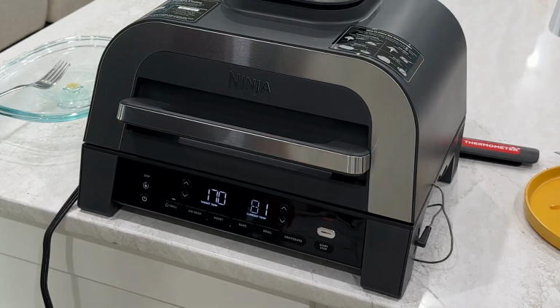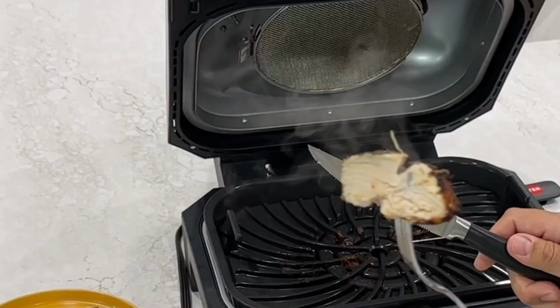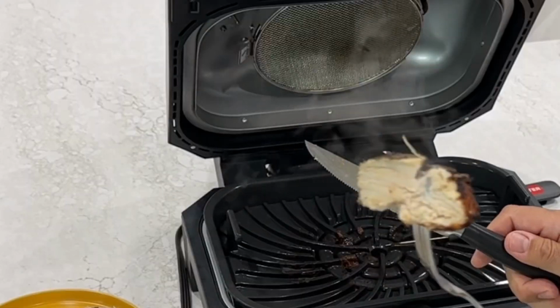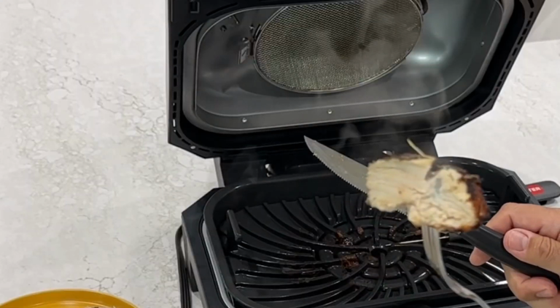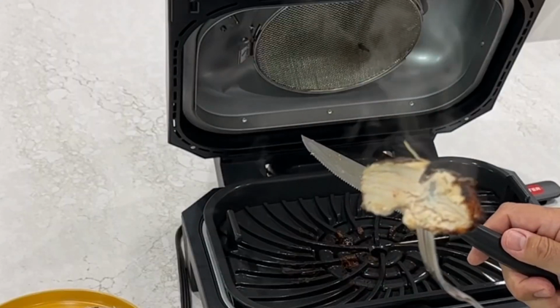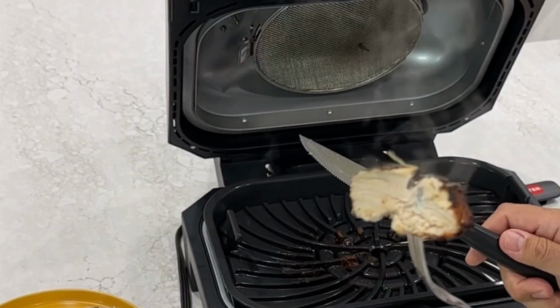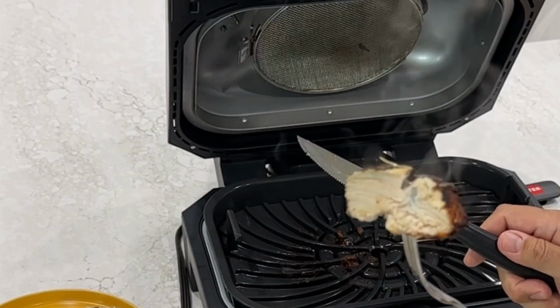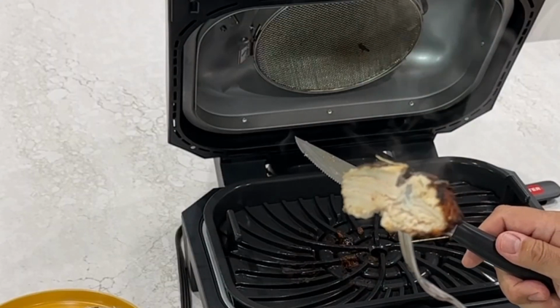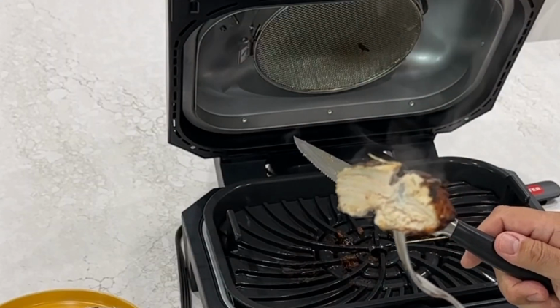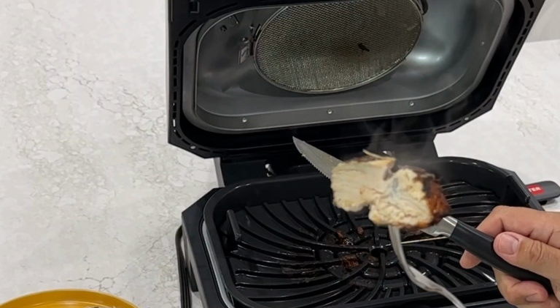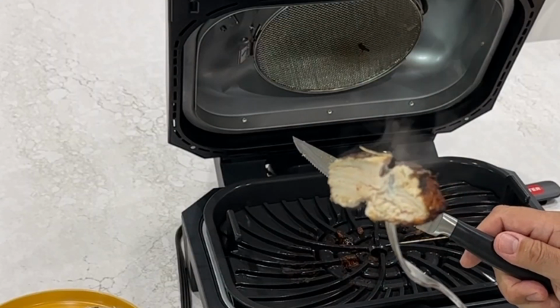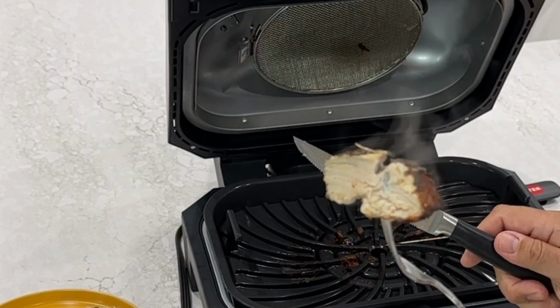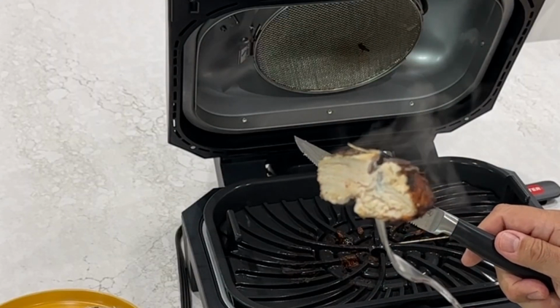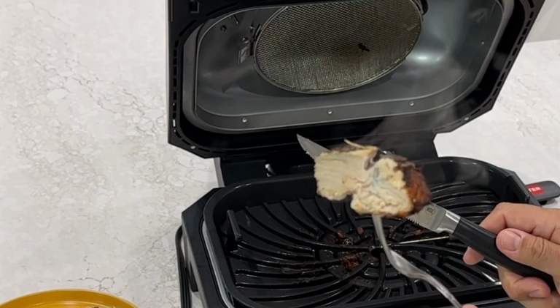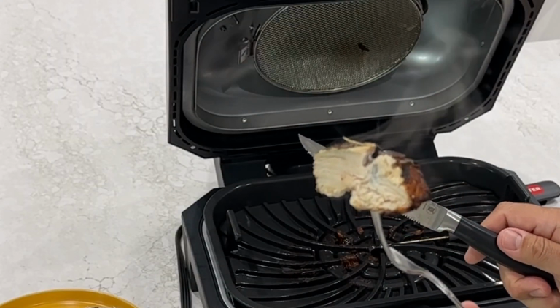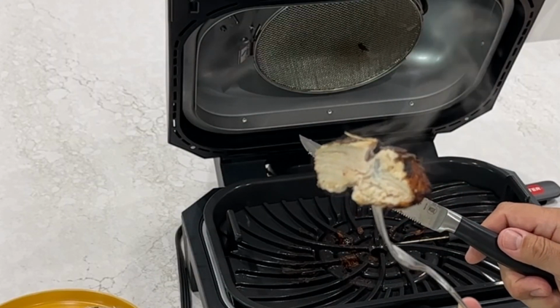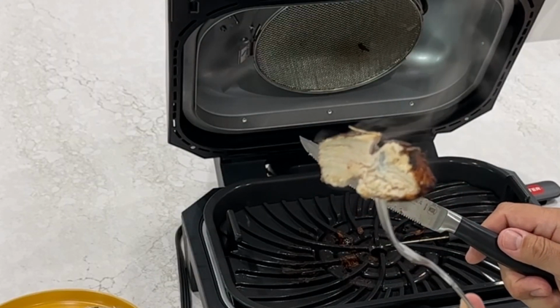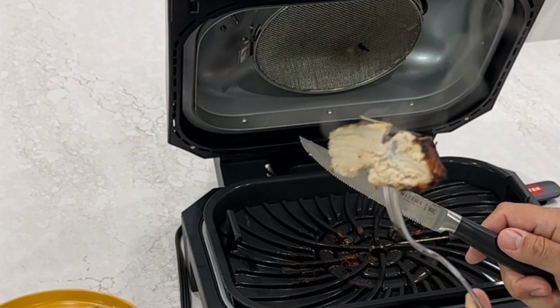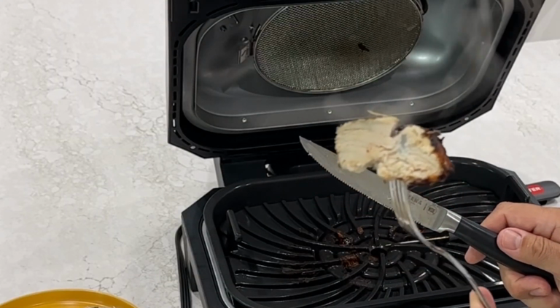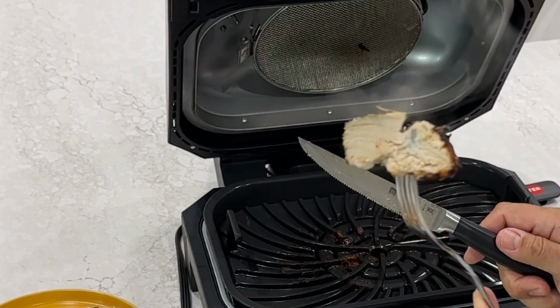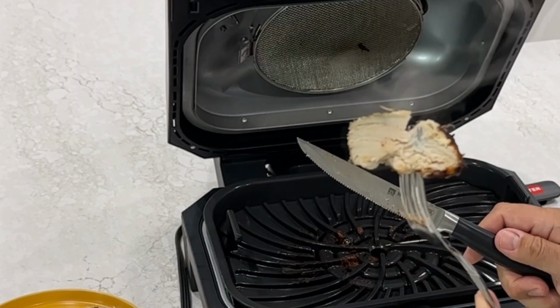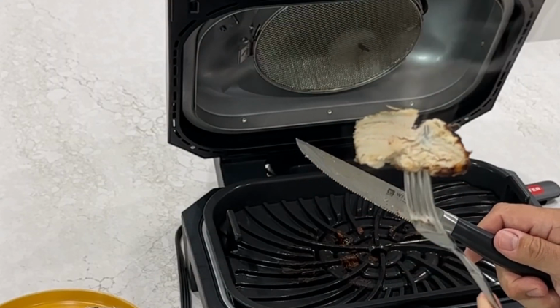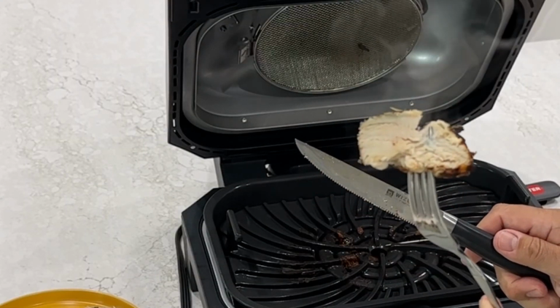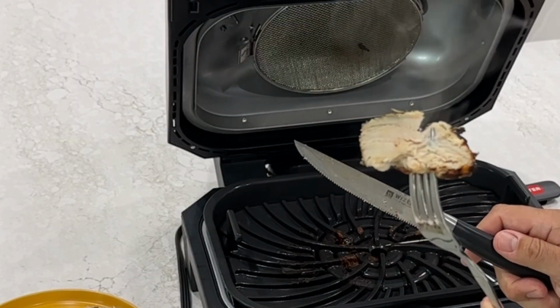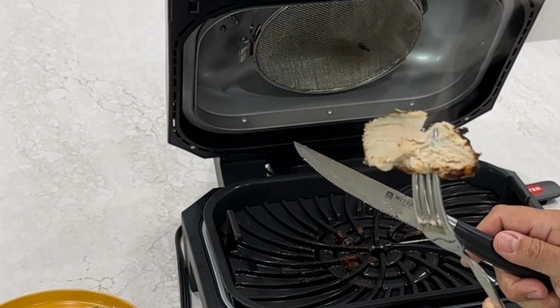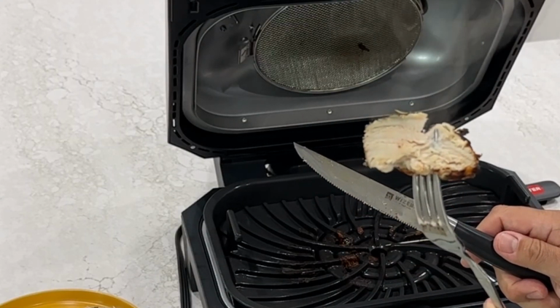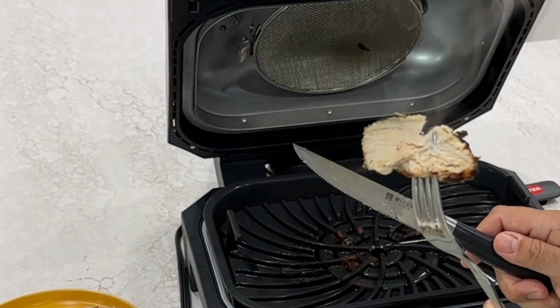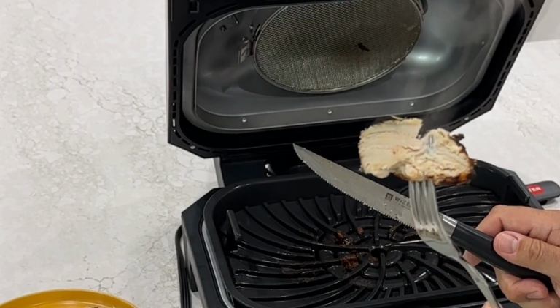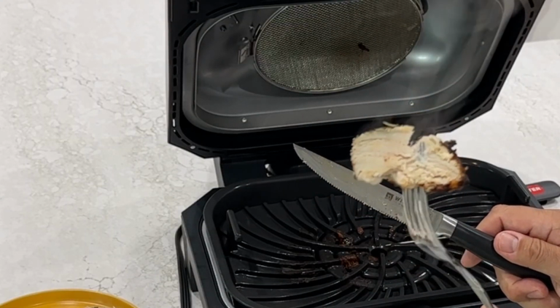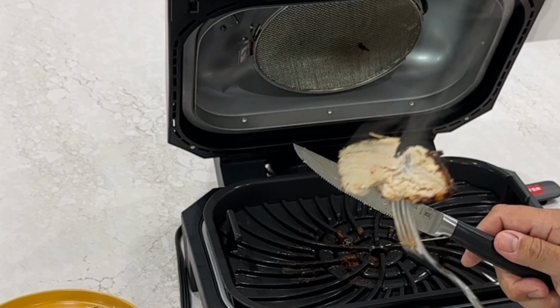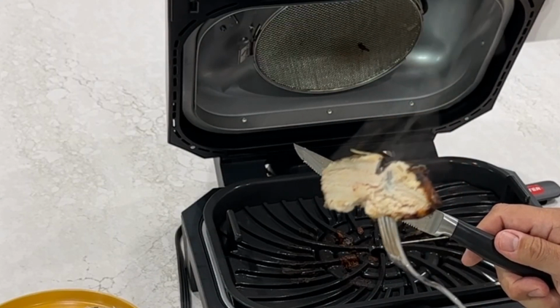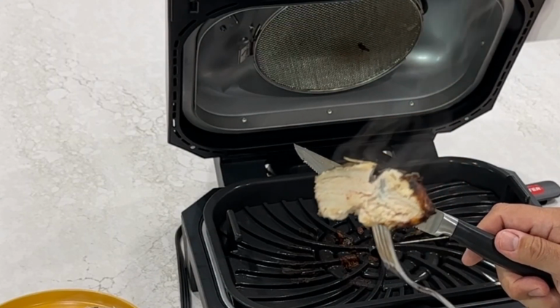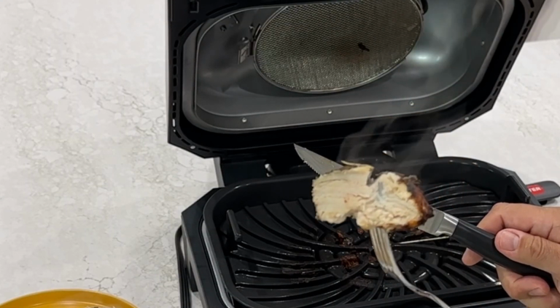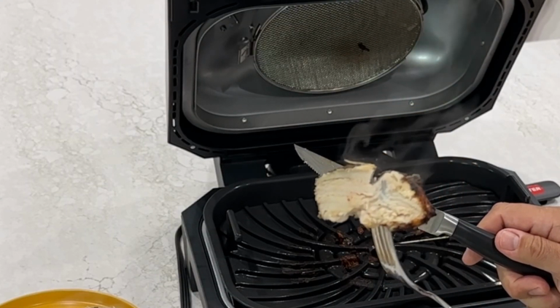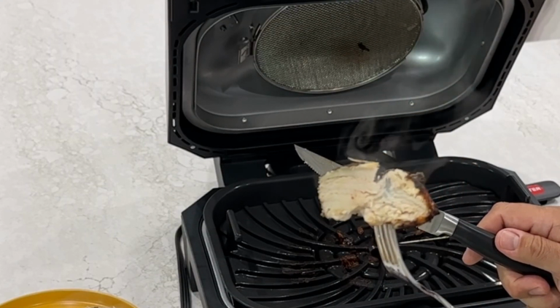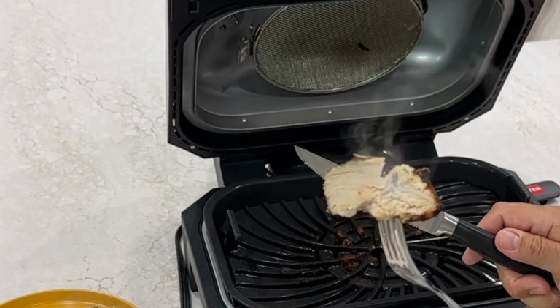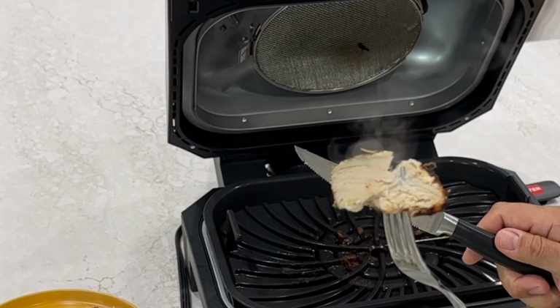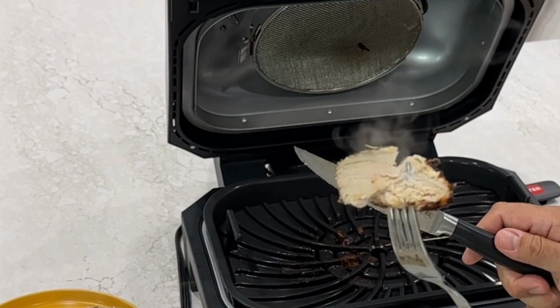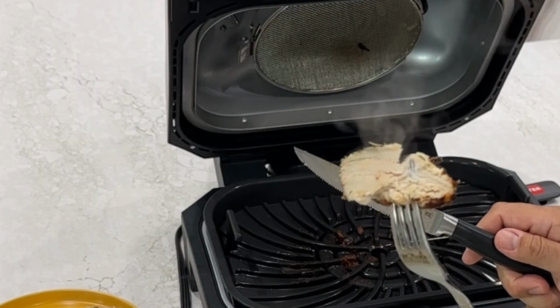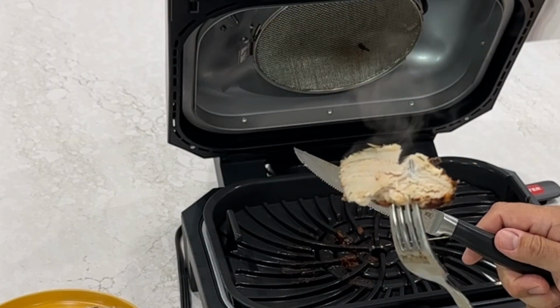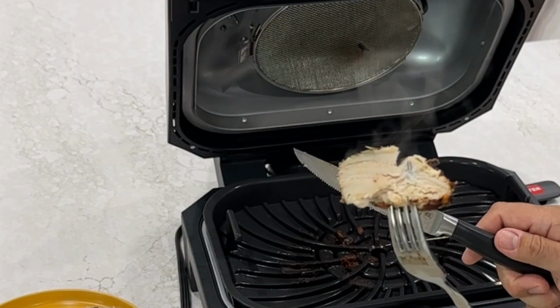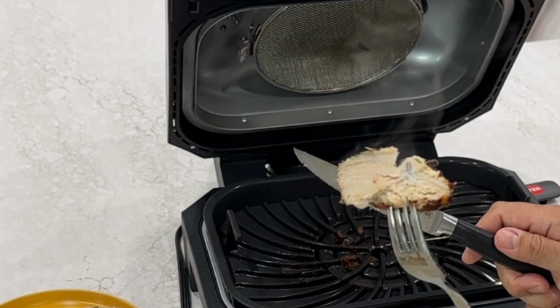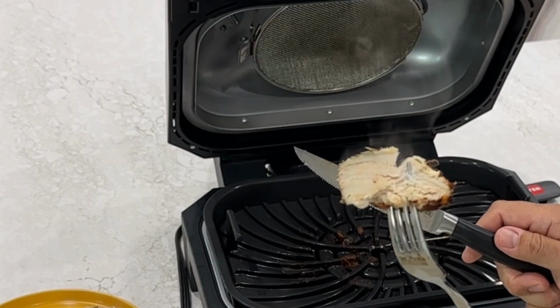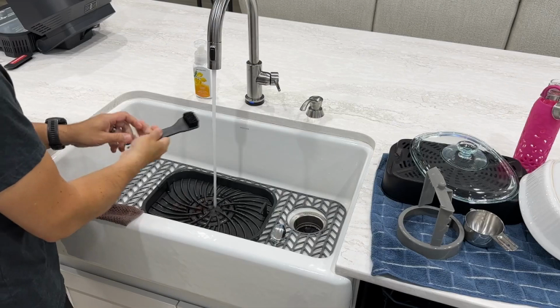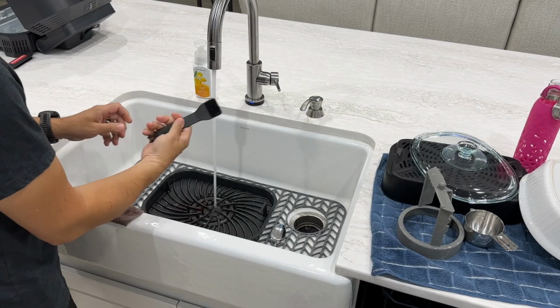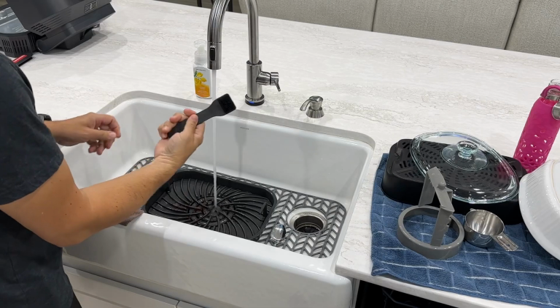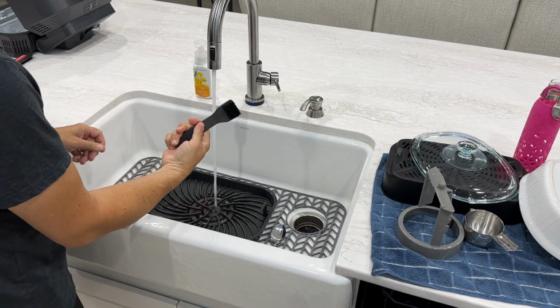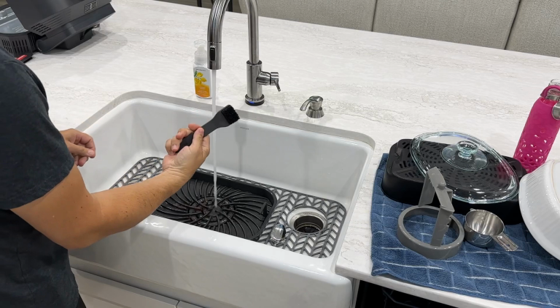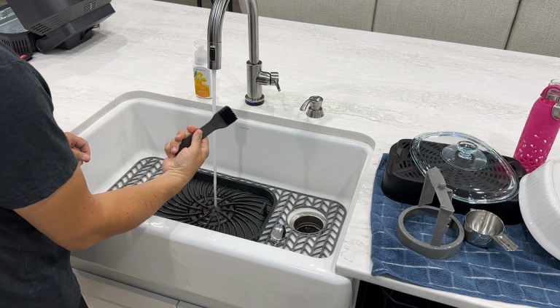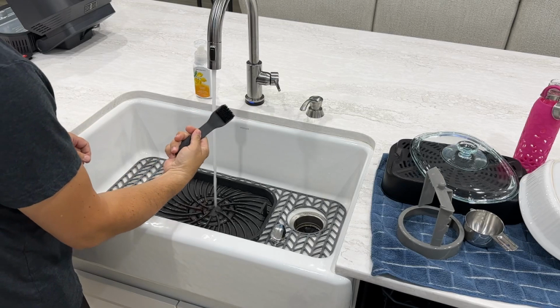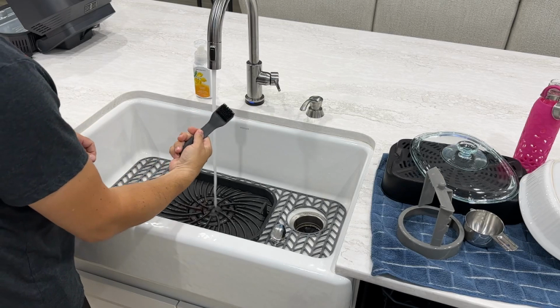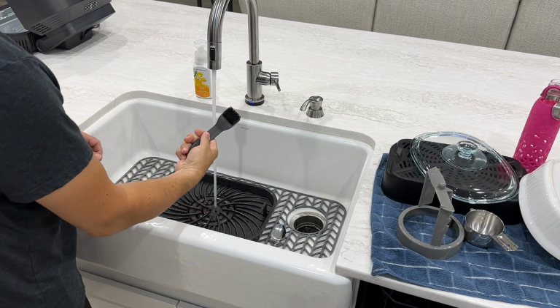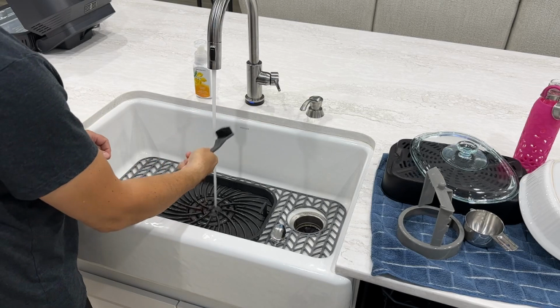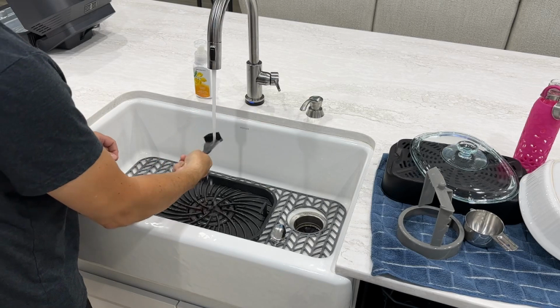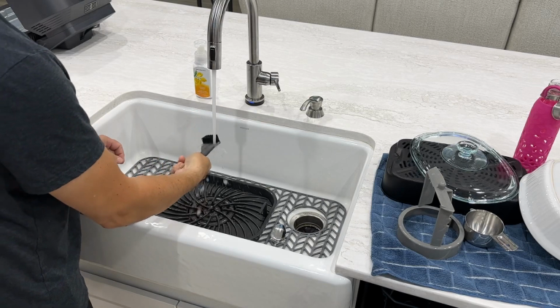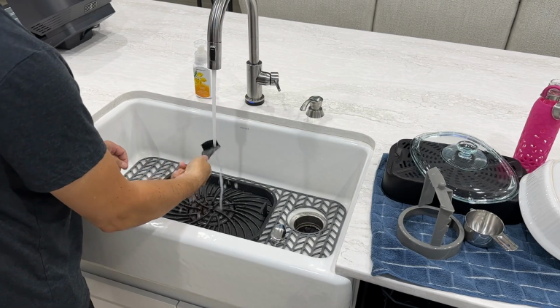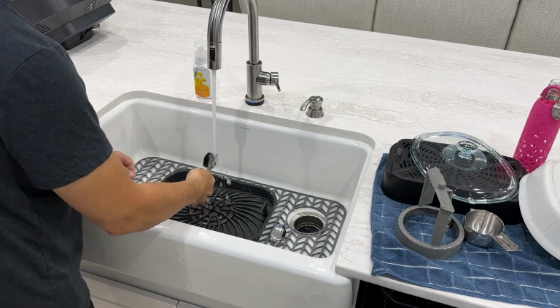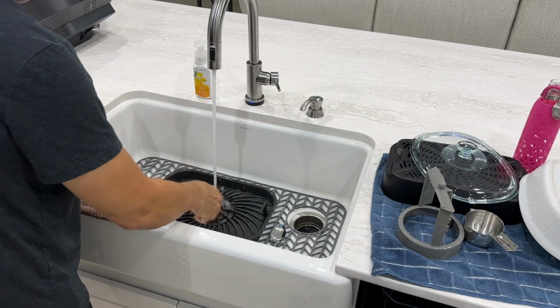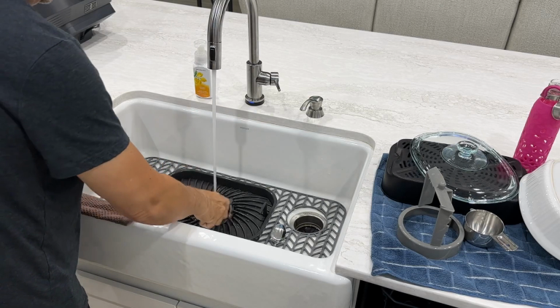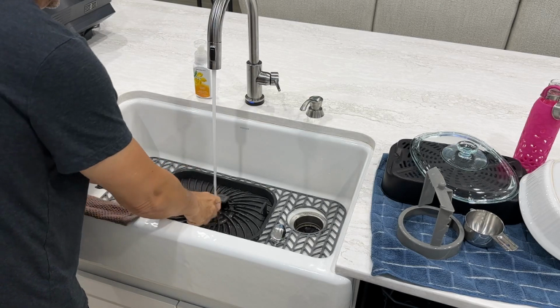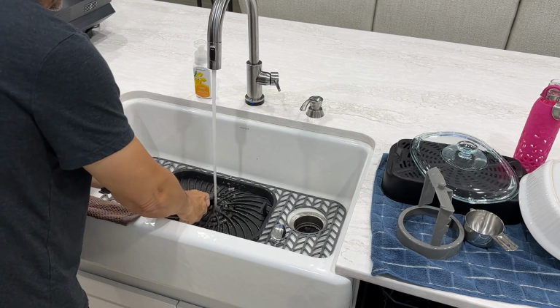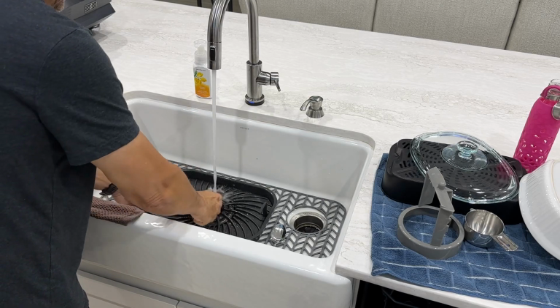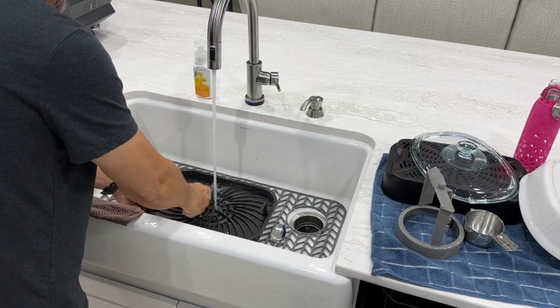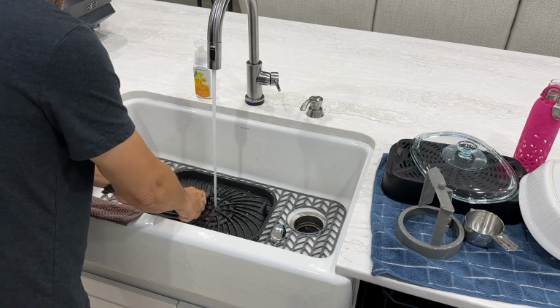The Ninja Foodie XL really is the perfect kitchen appliance. I don't really even need a kitchen anymore.